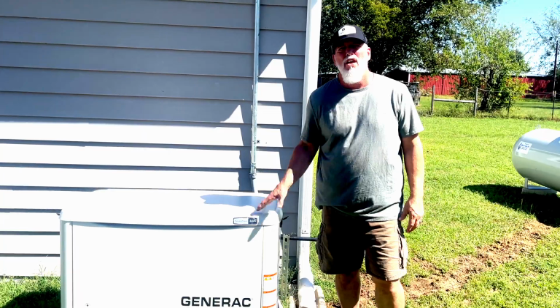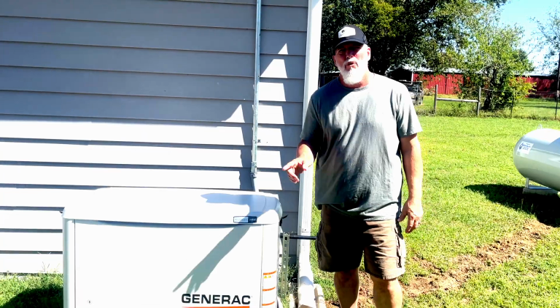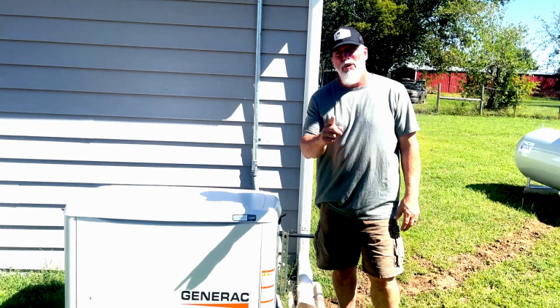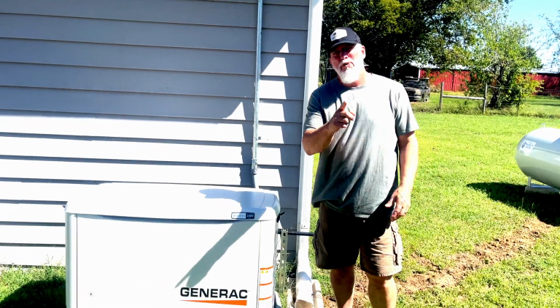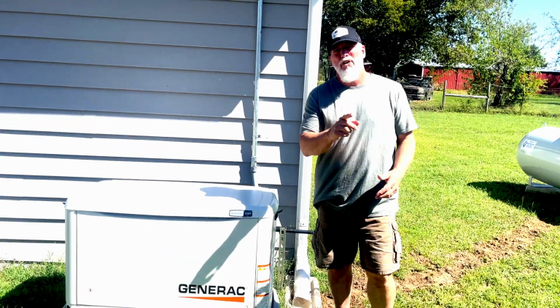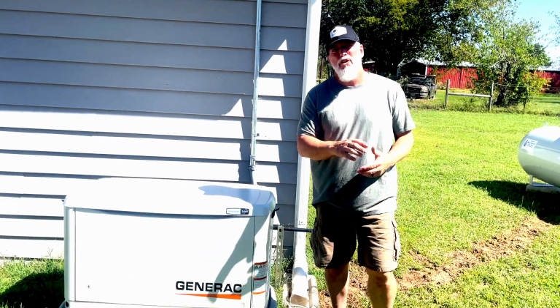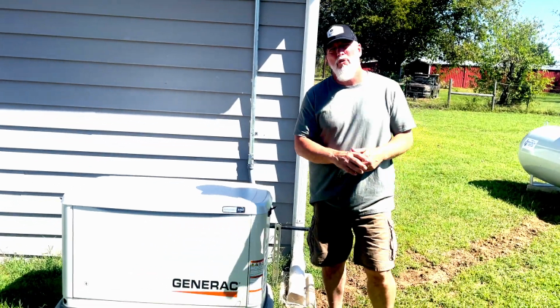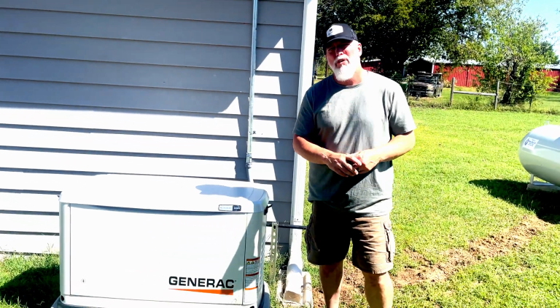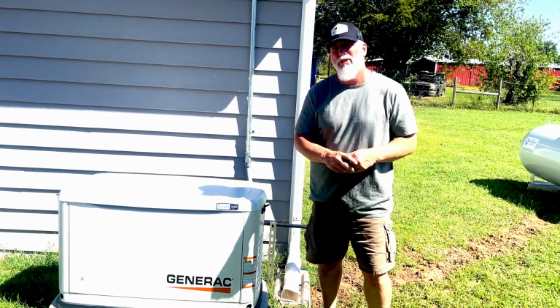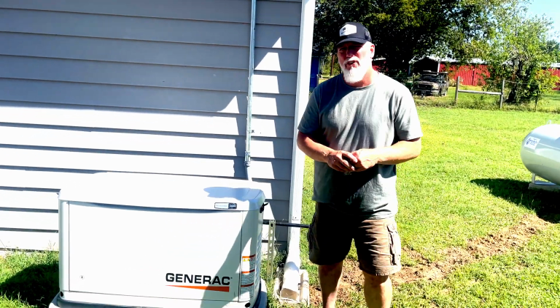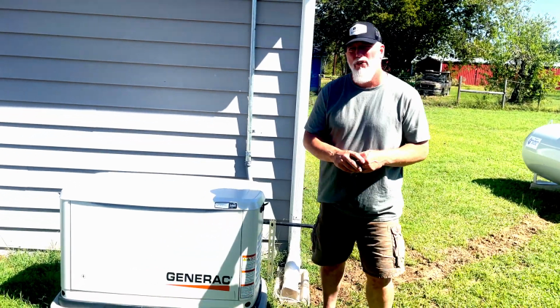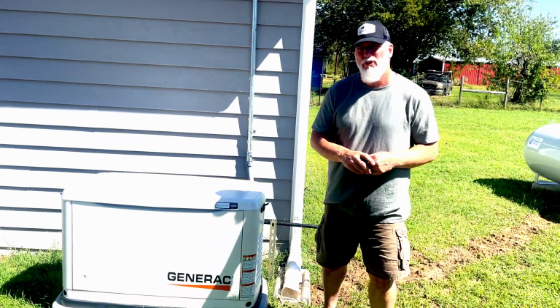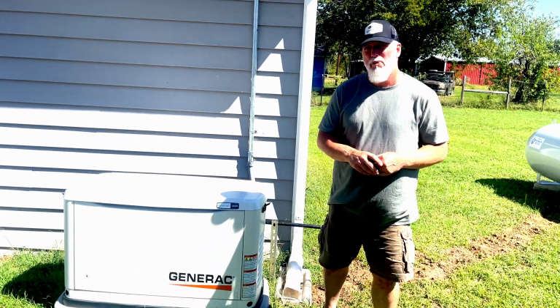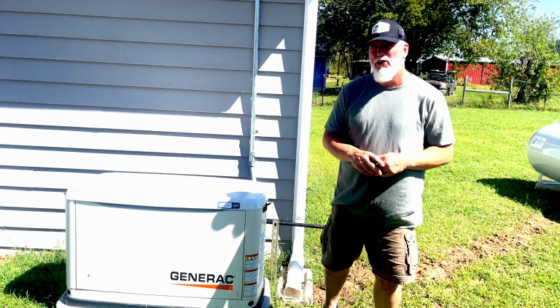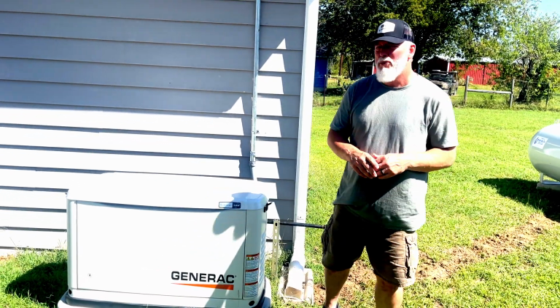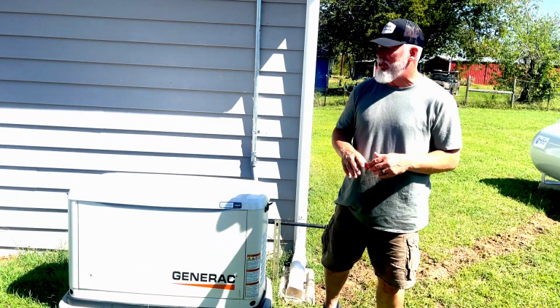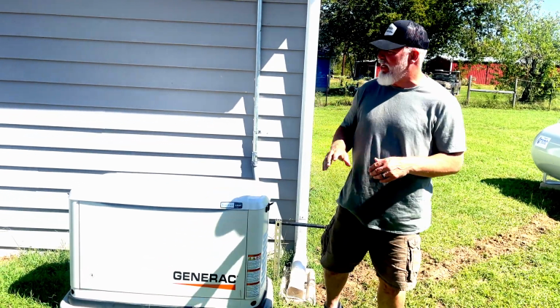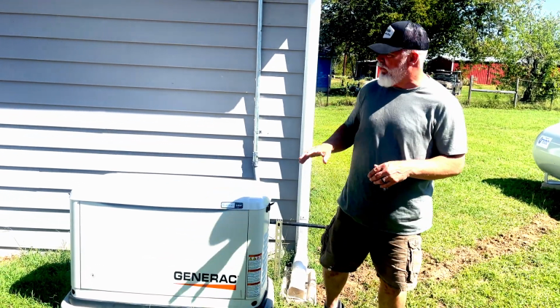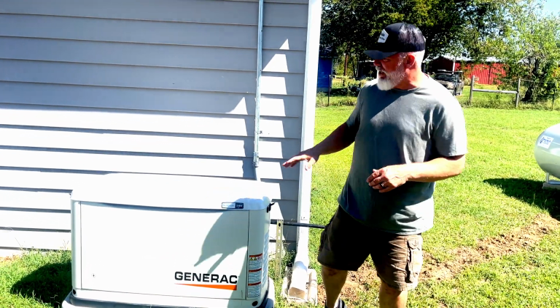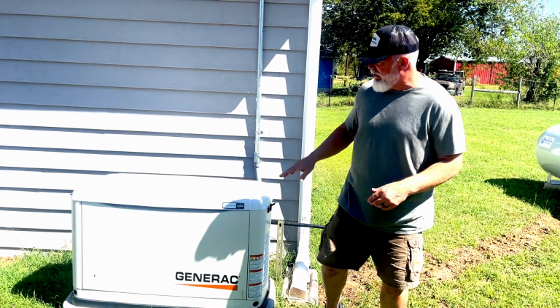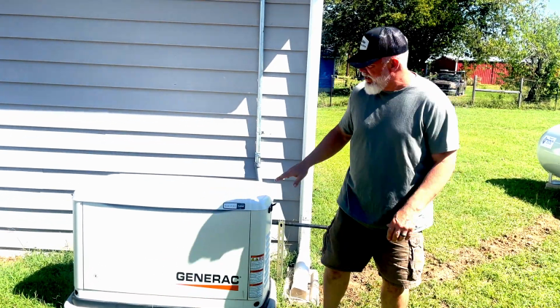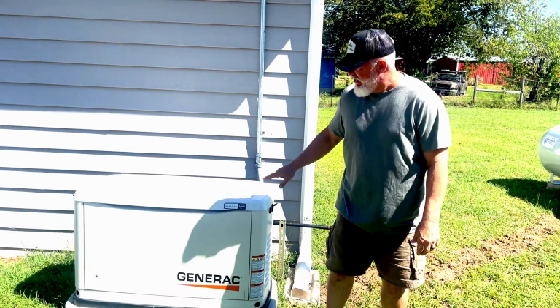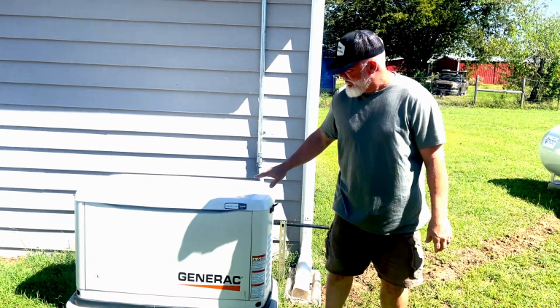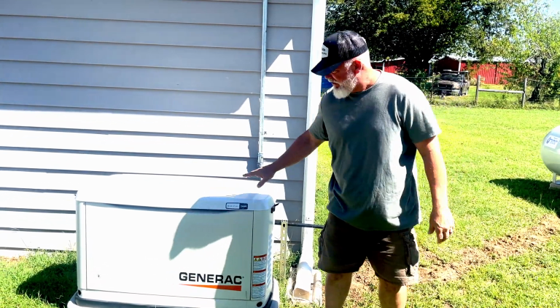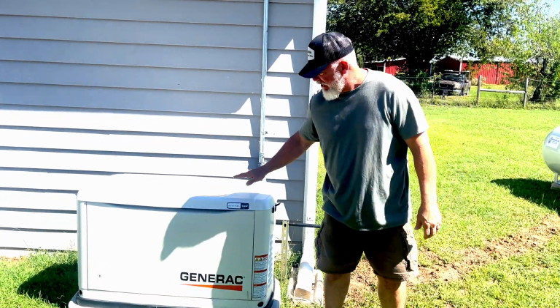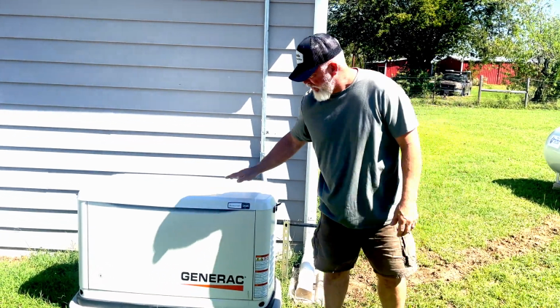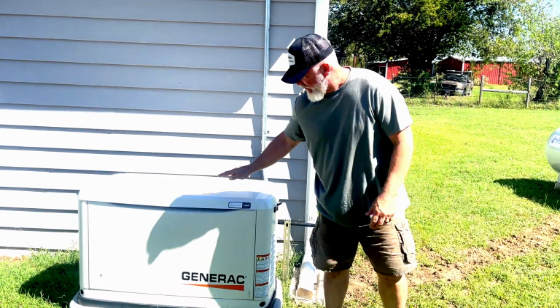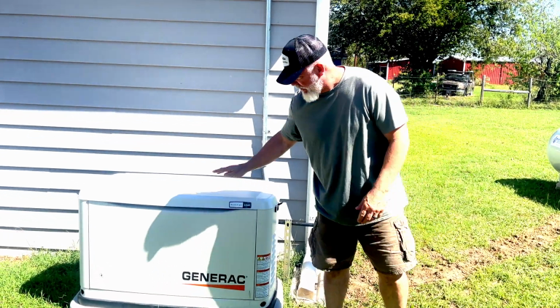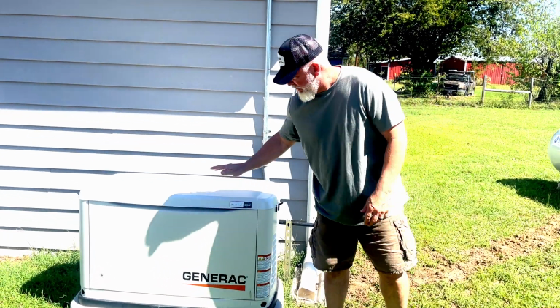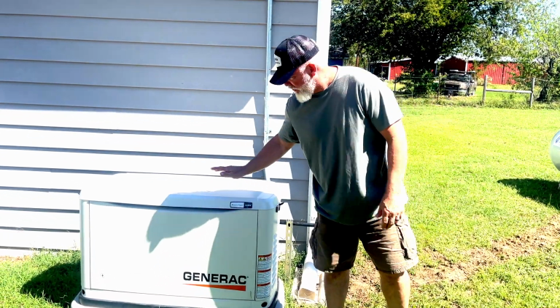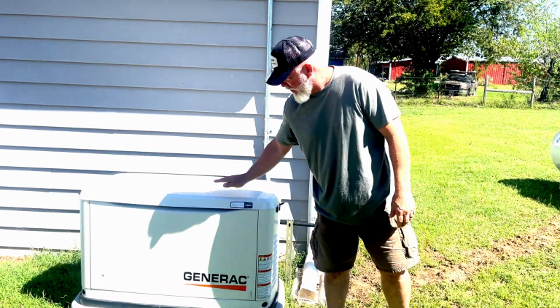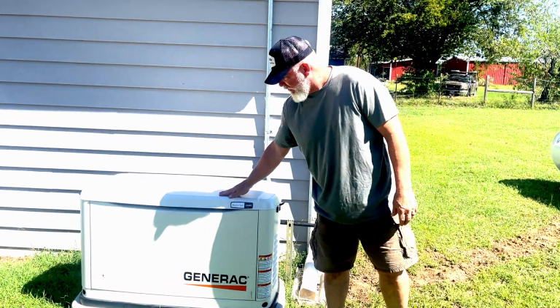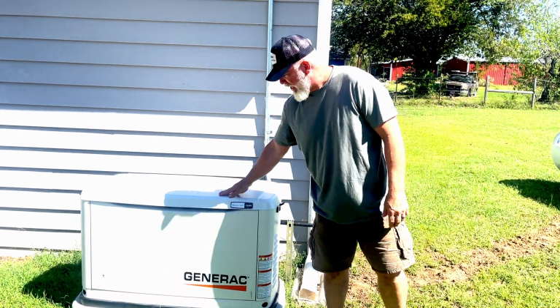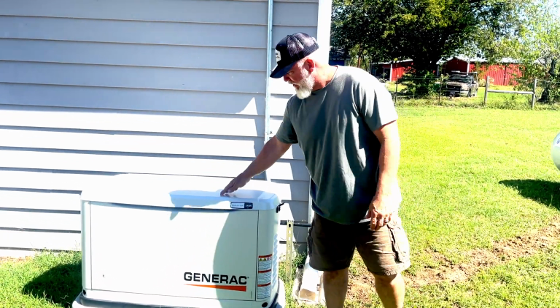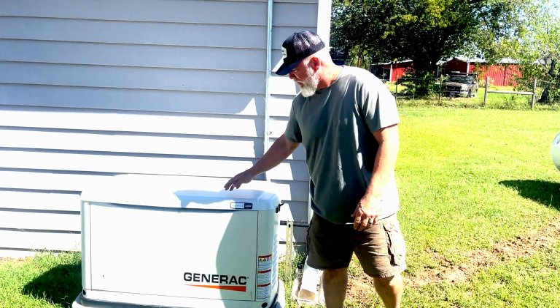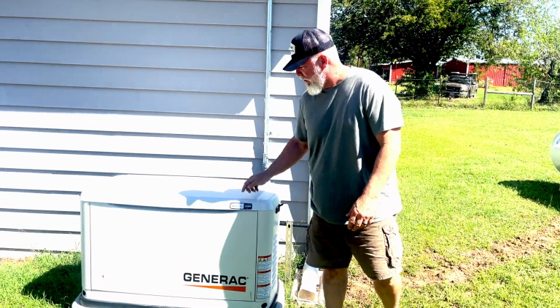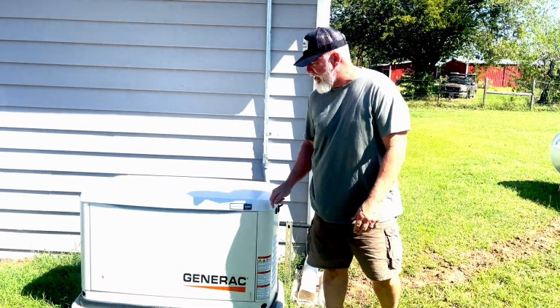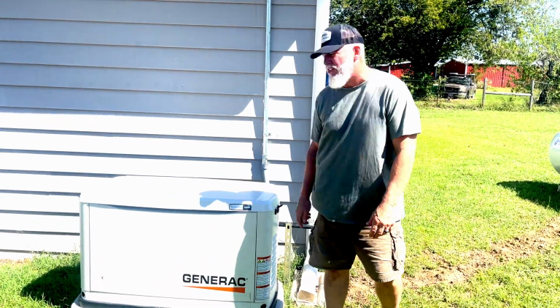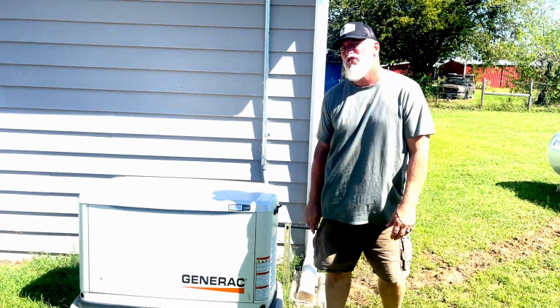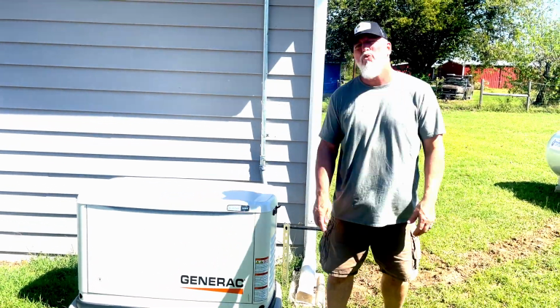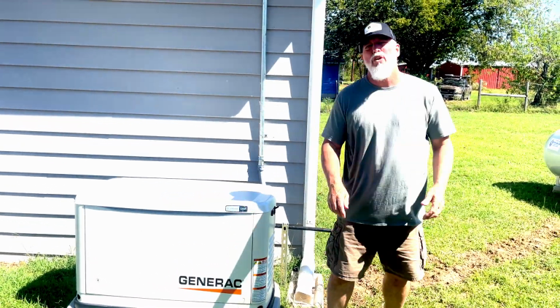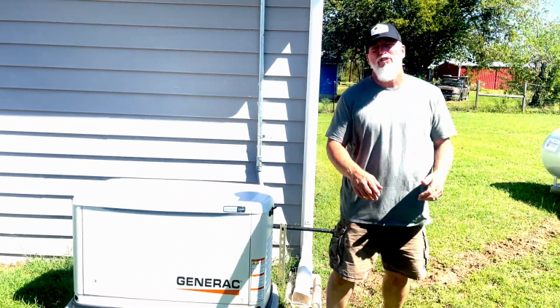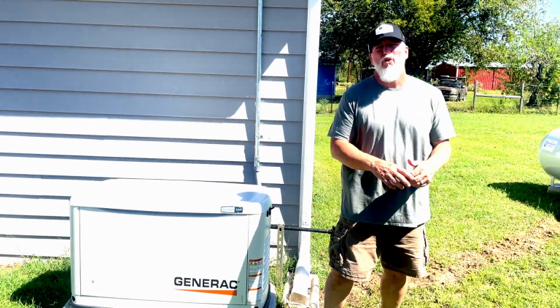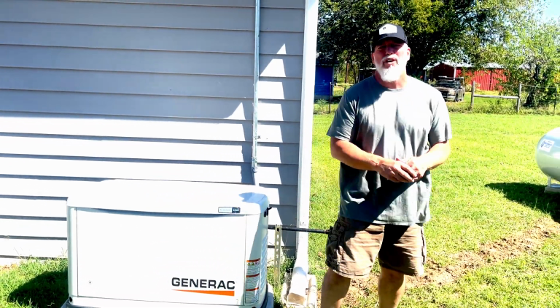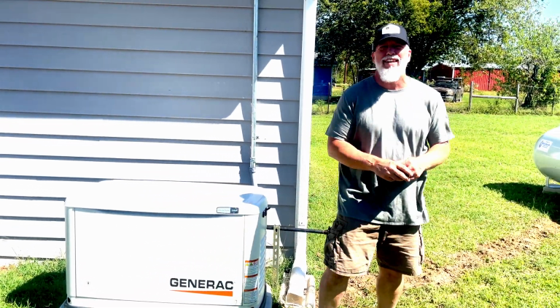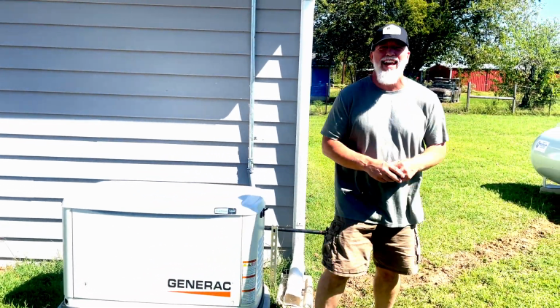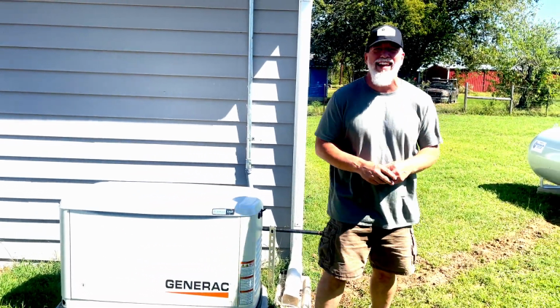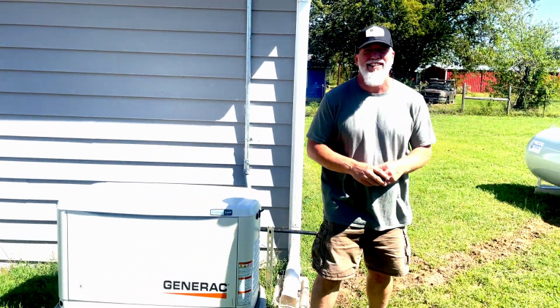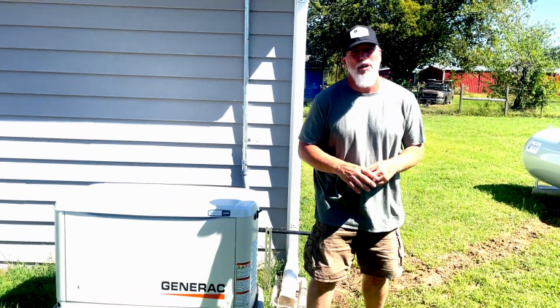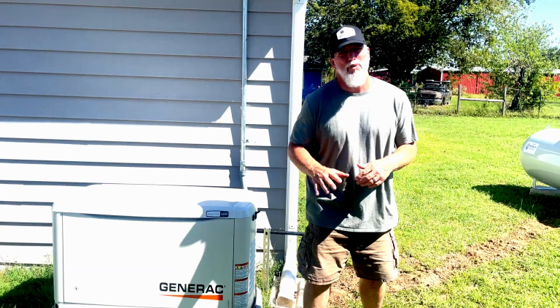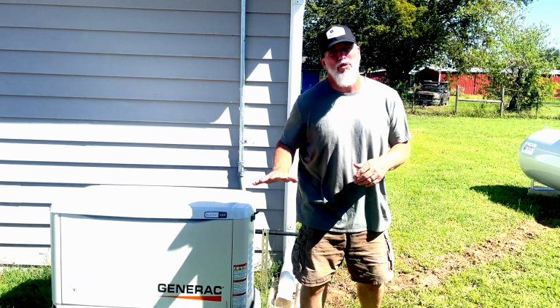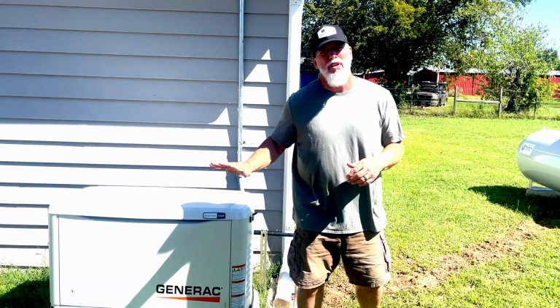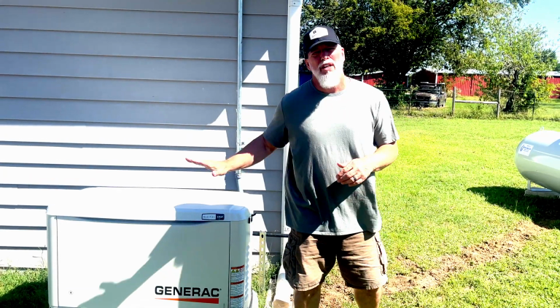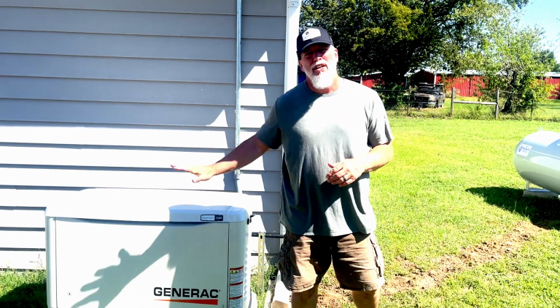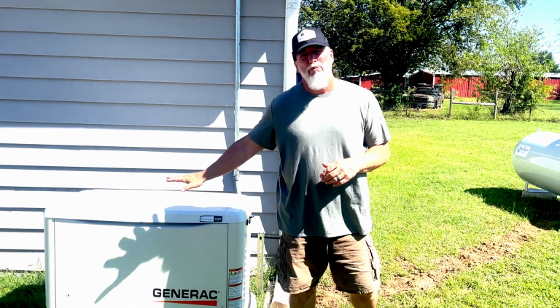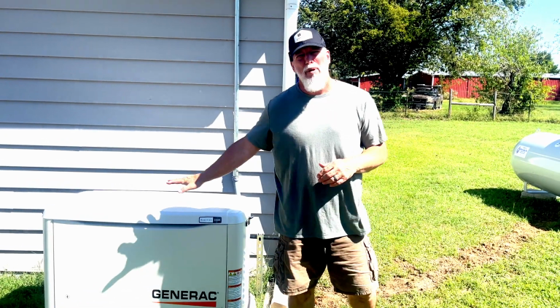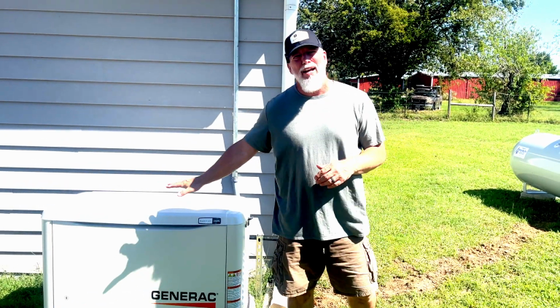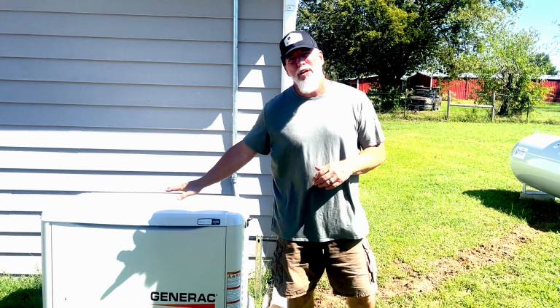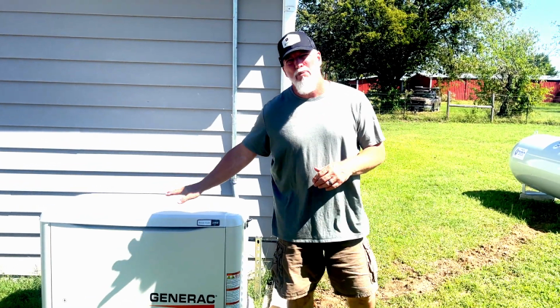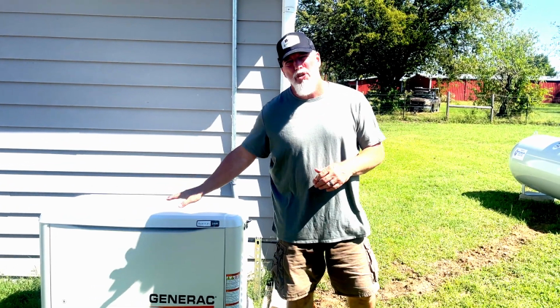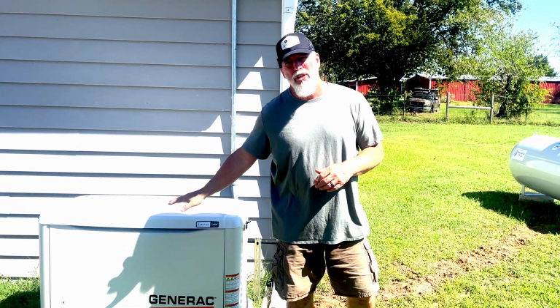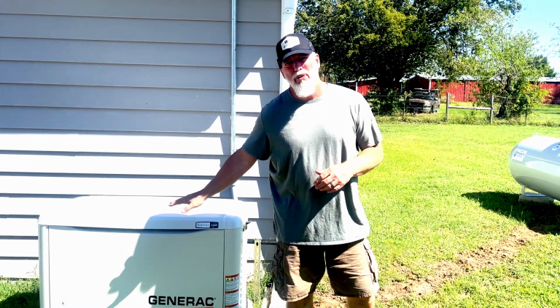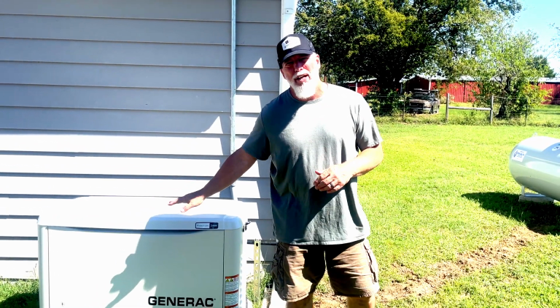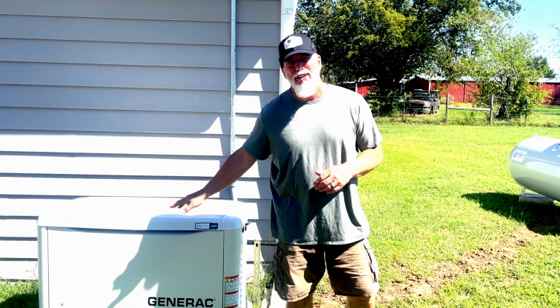Welcome to another quick review from UltimateDIY. Today we're looking at the Generac Guardian 24KW Backup Generator.